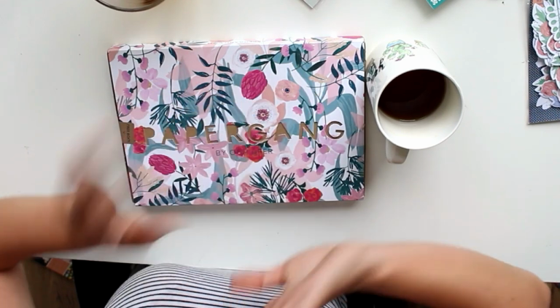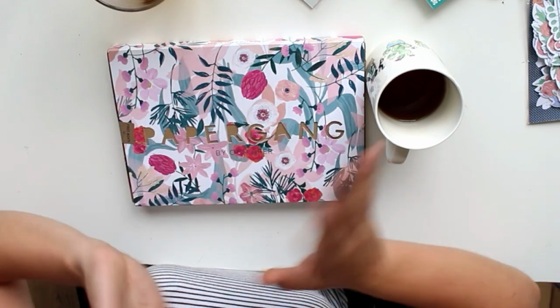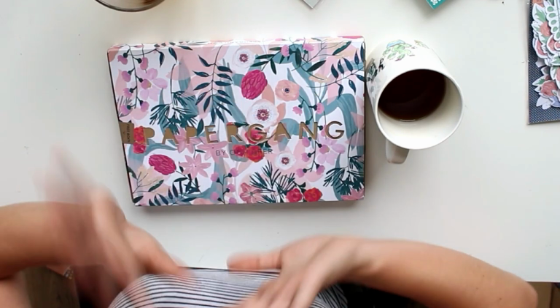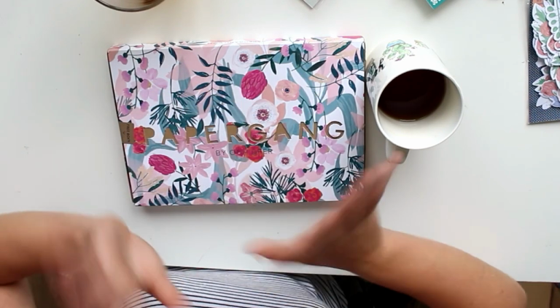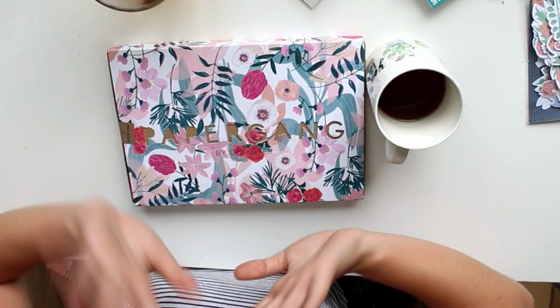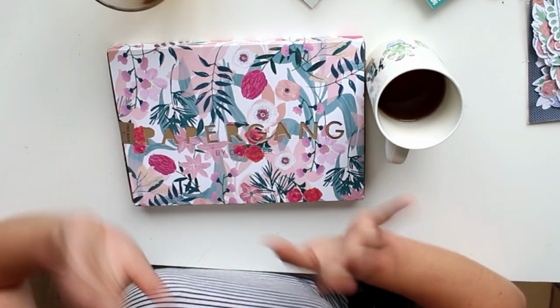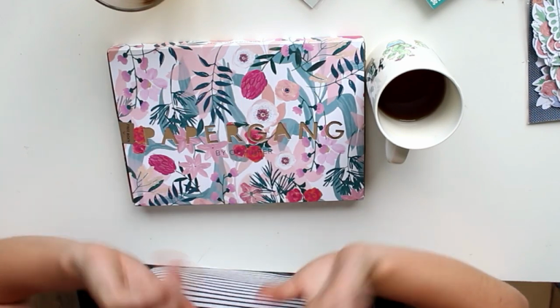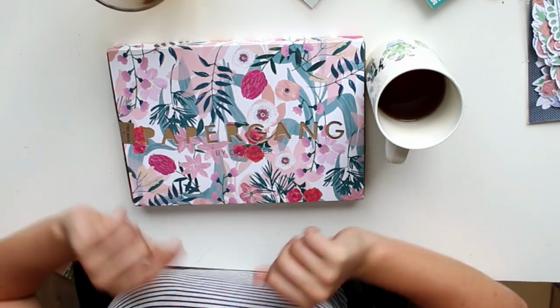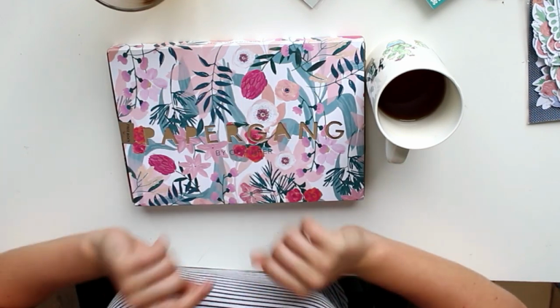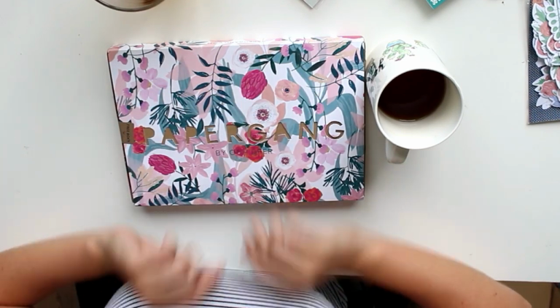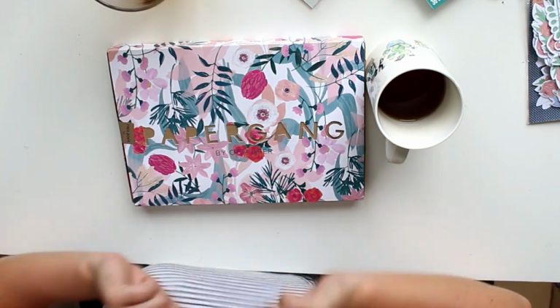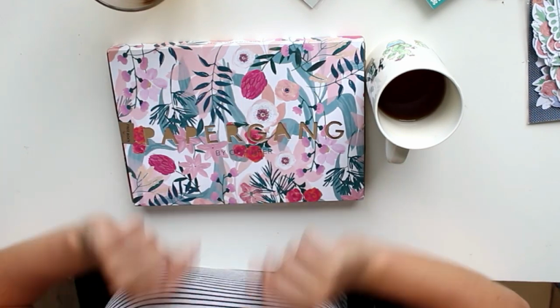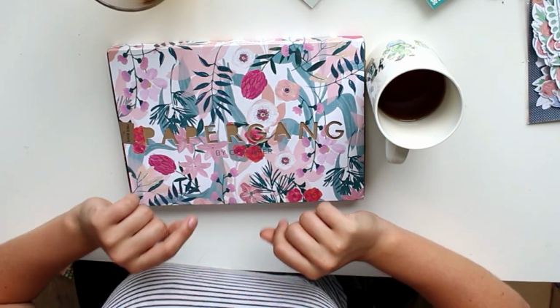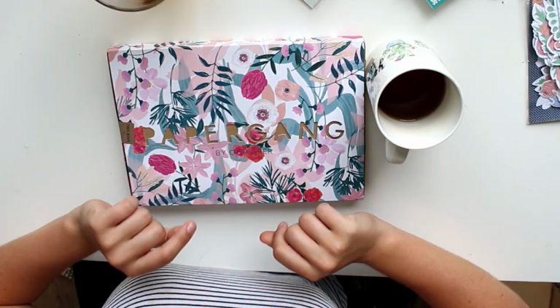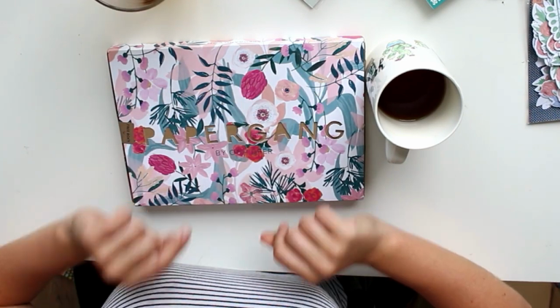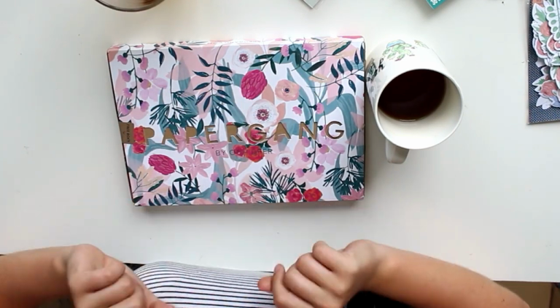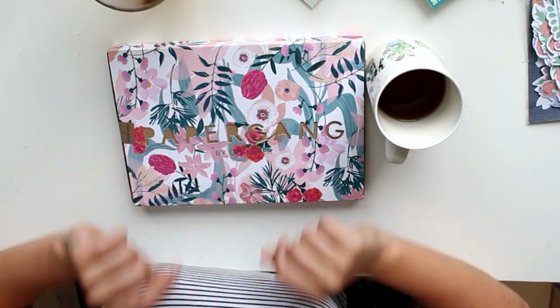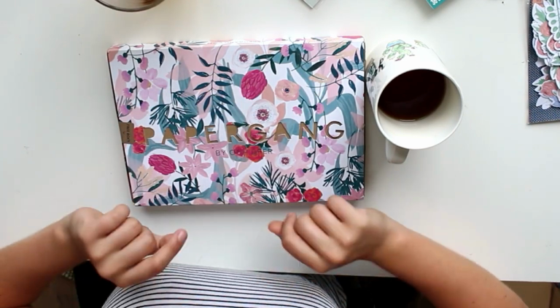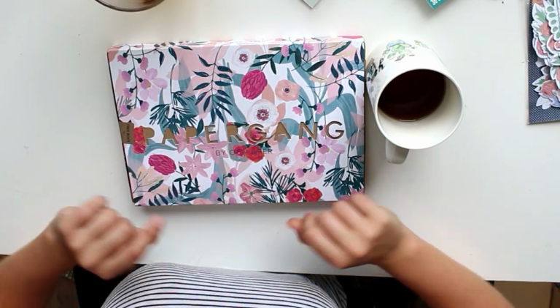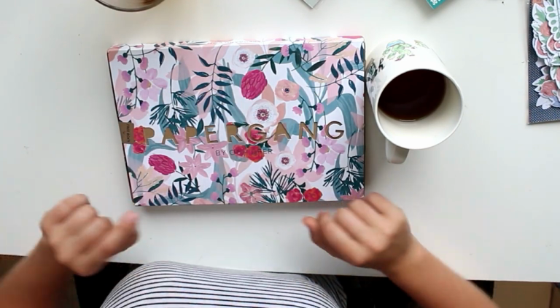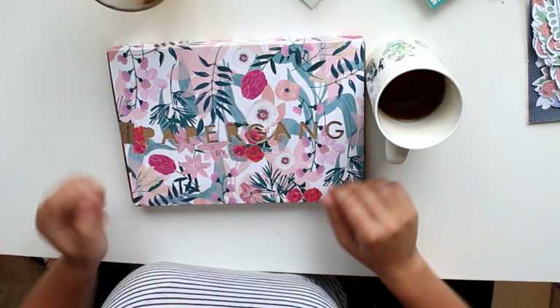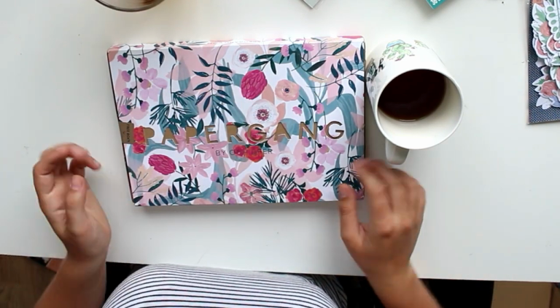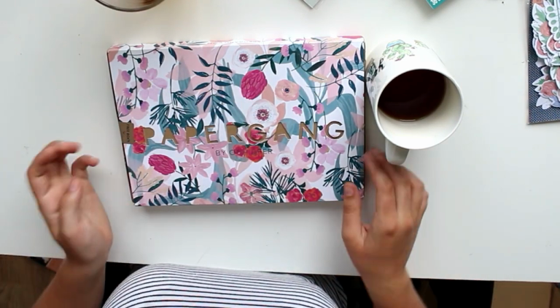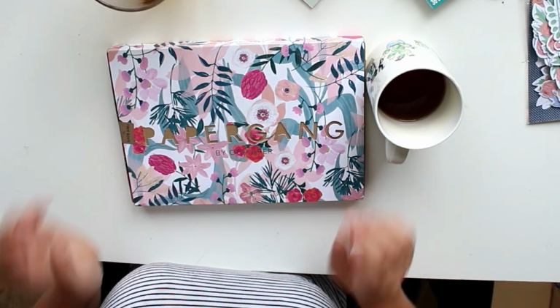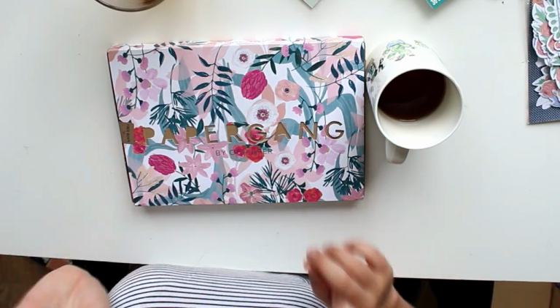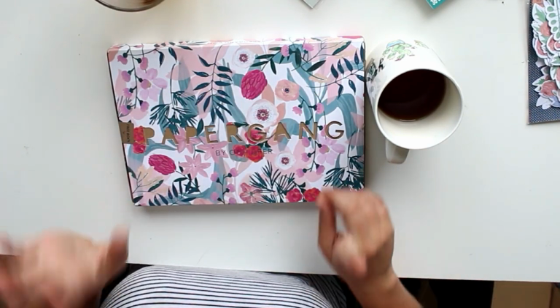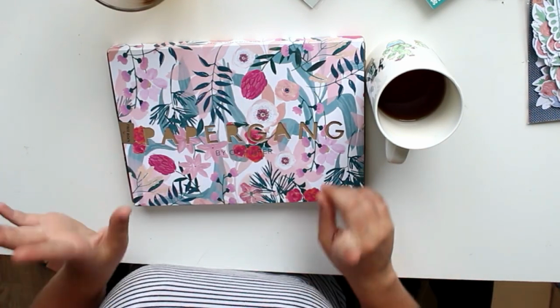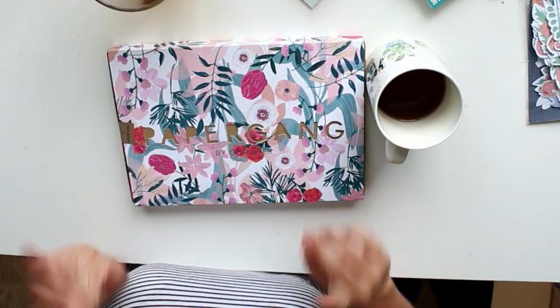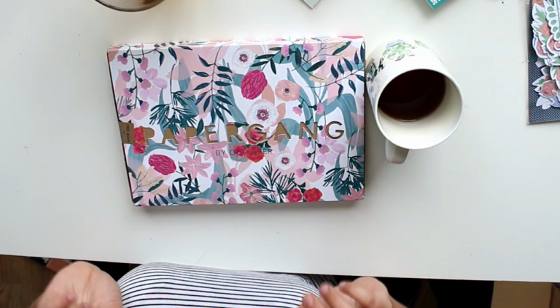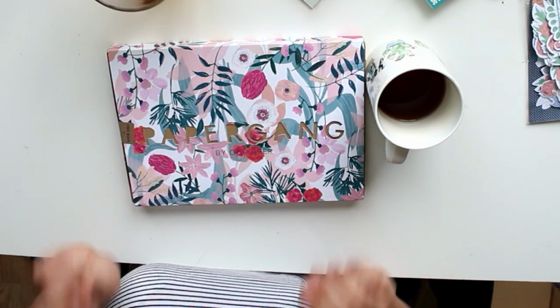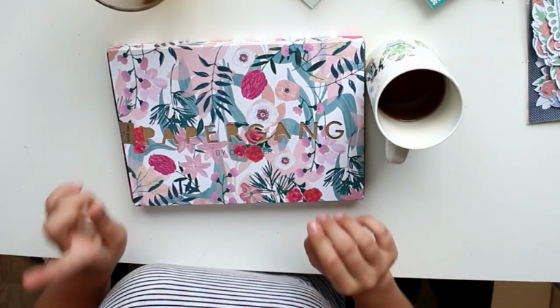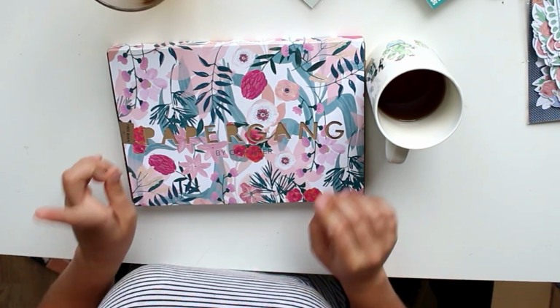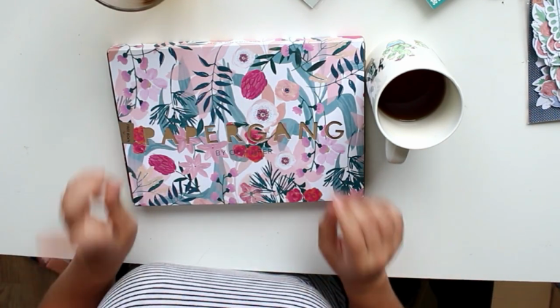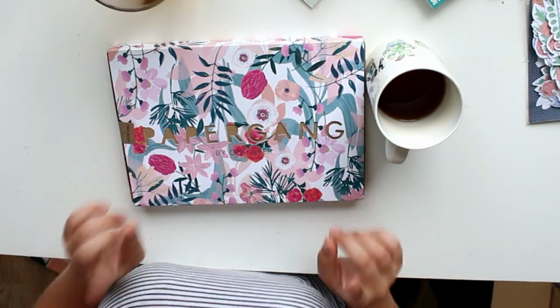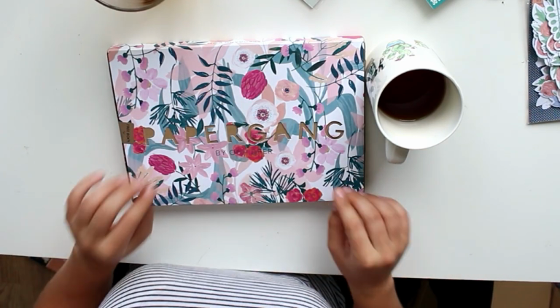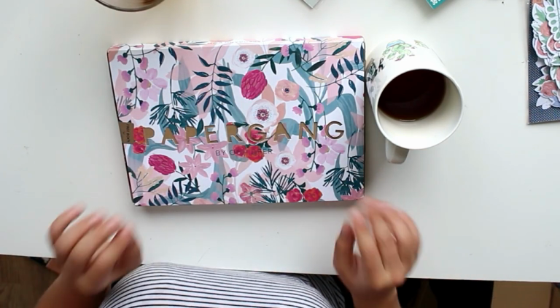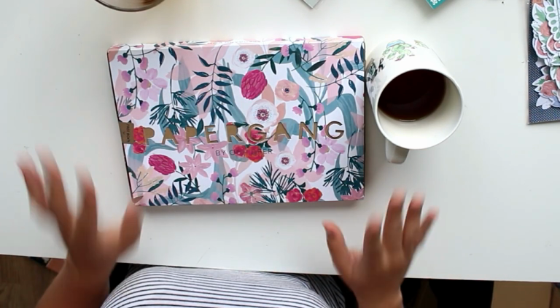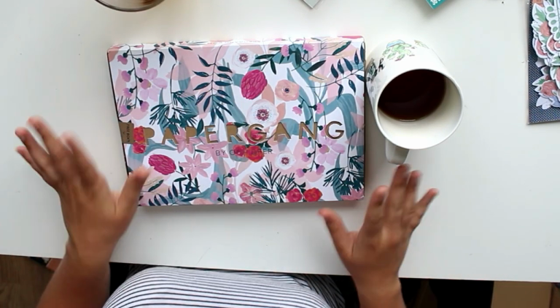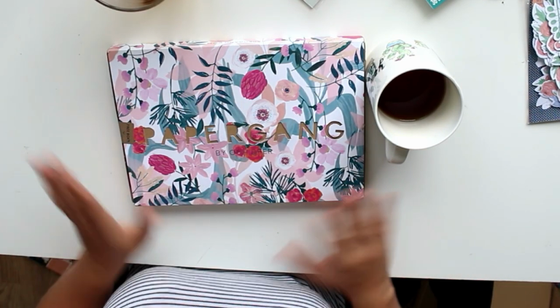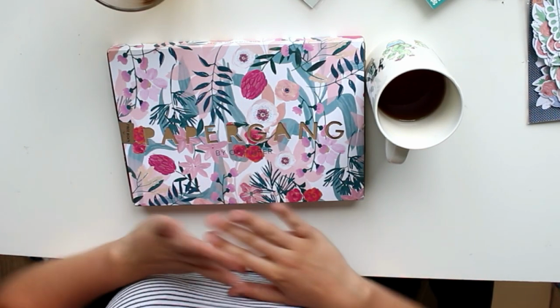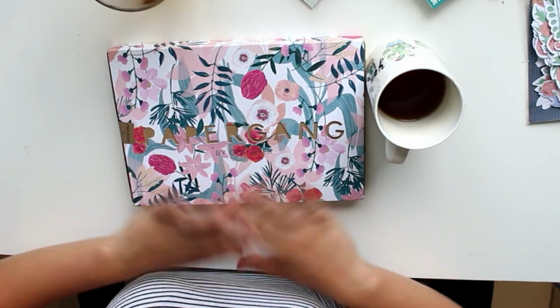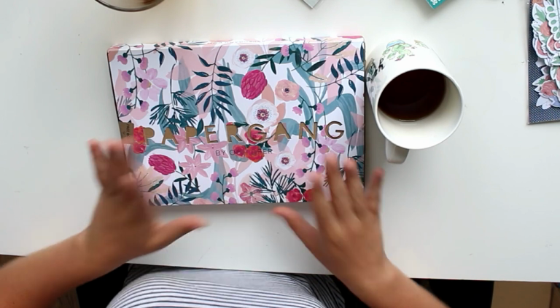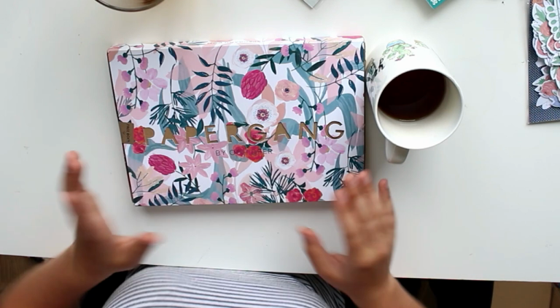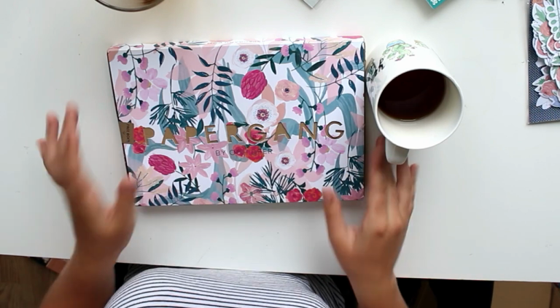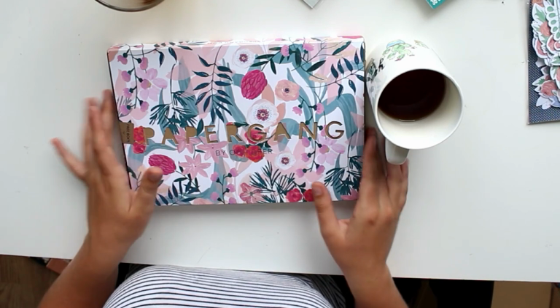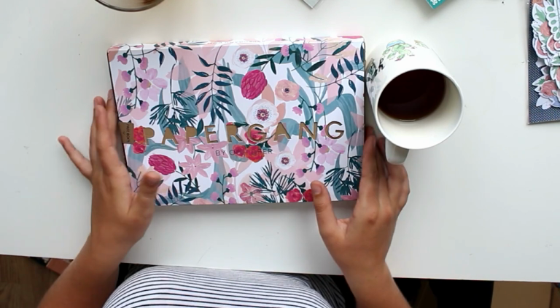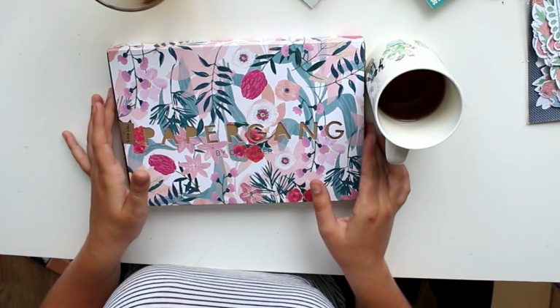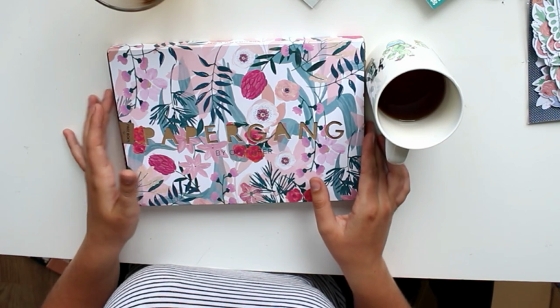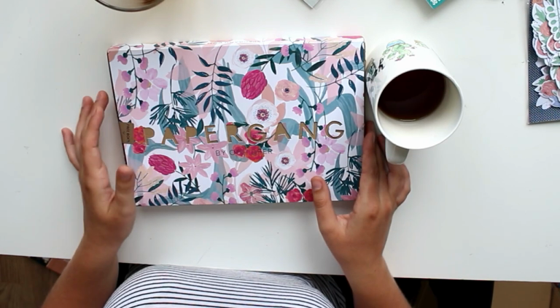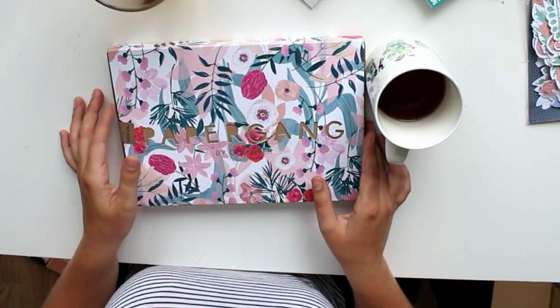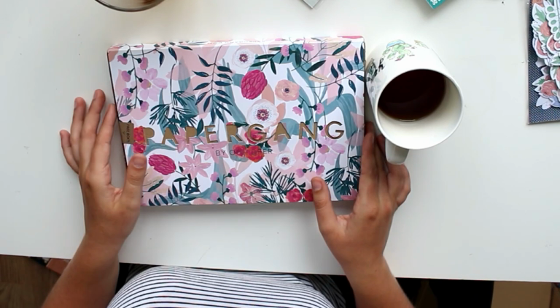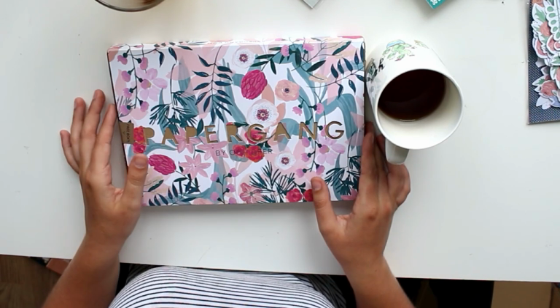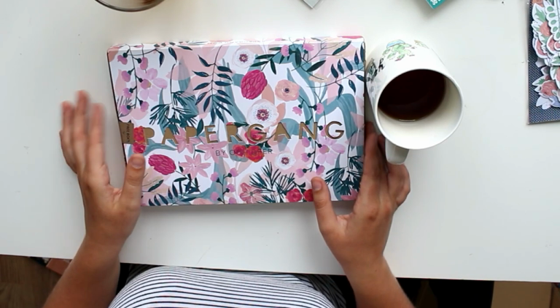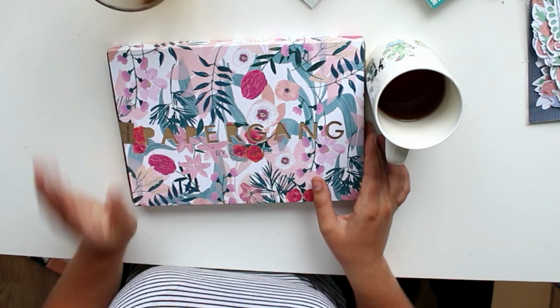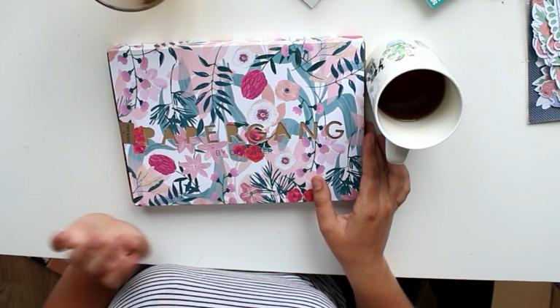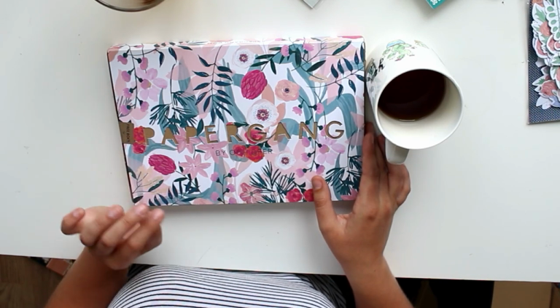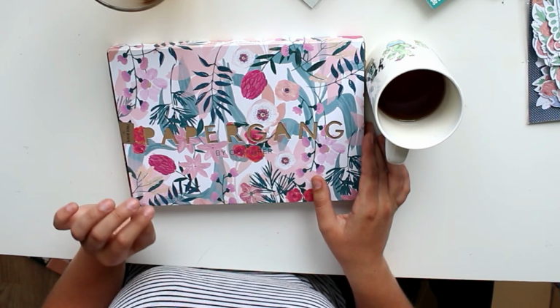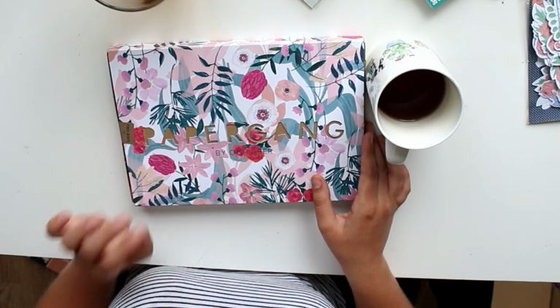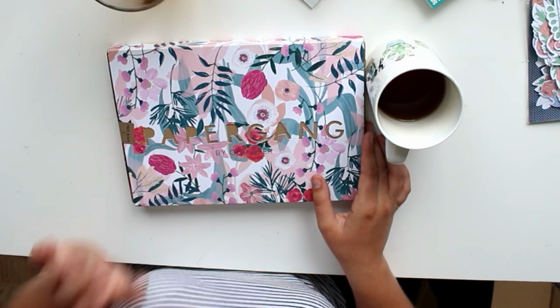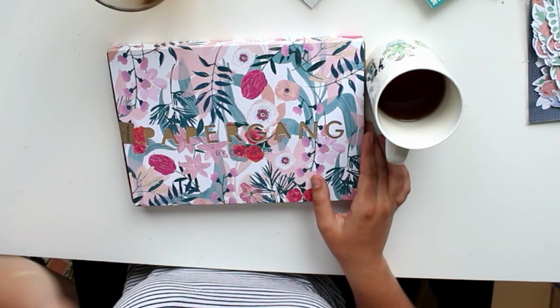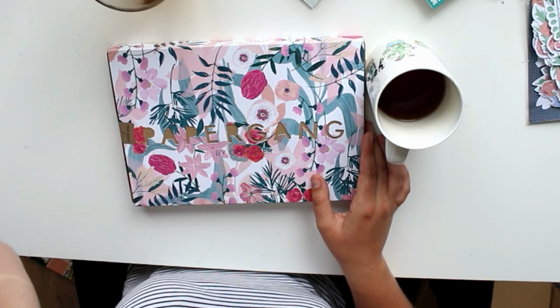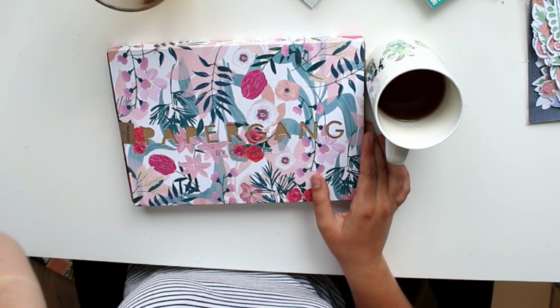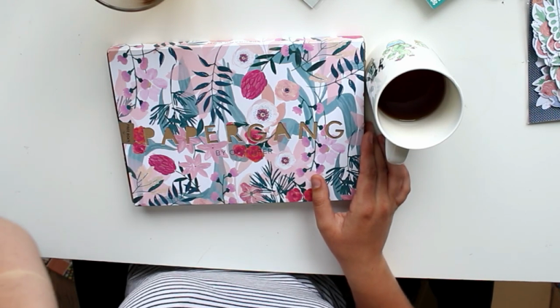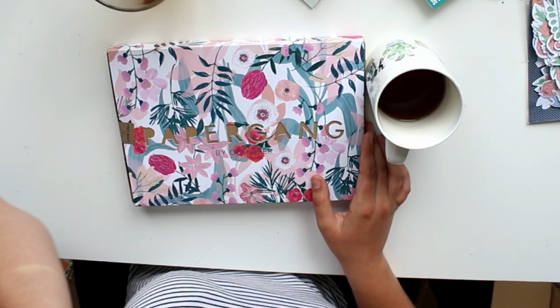Hey, what's up you guys? Today we're going to open another Paper Gang box, this time of July 2019.